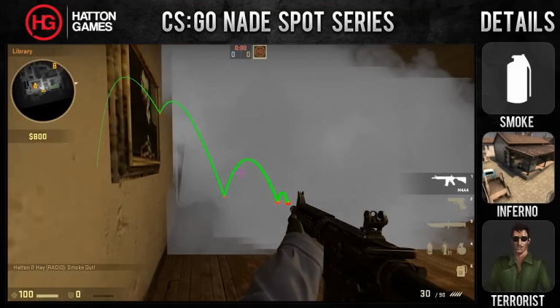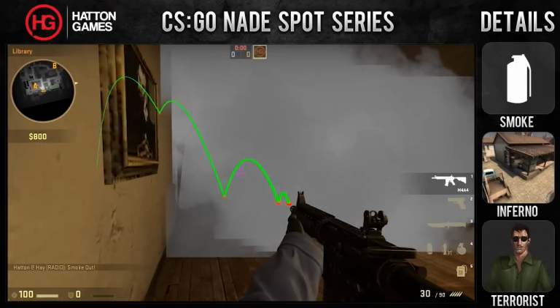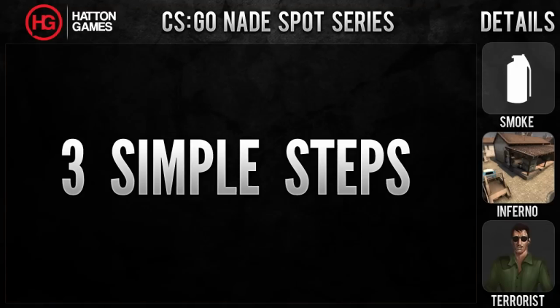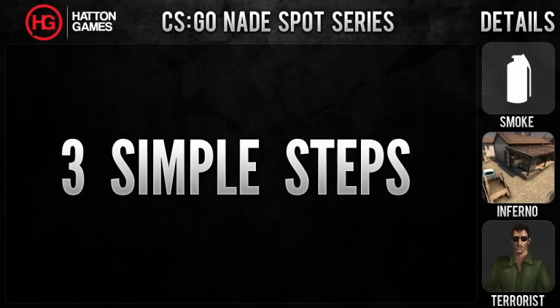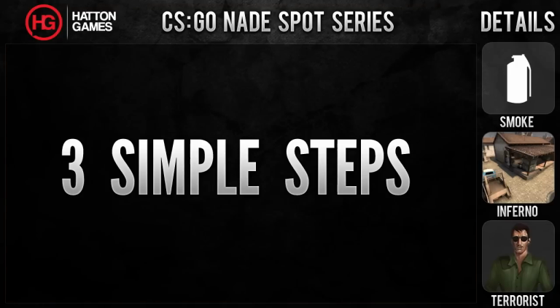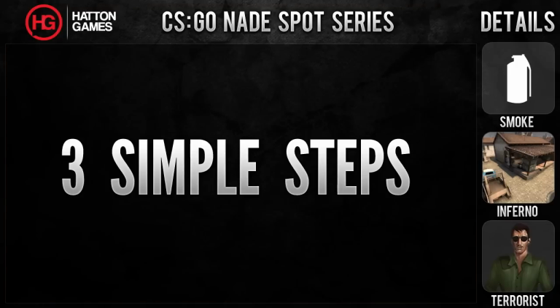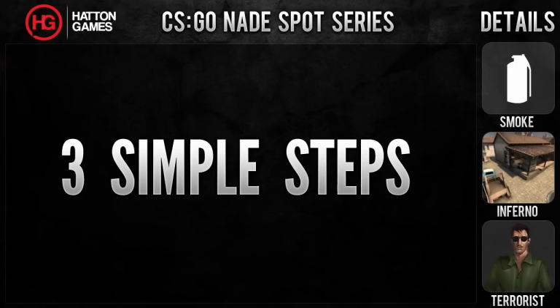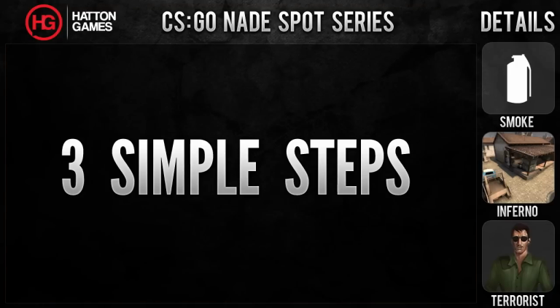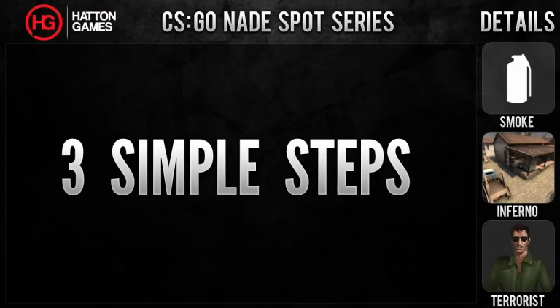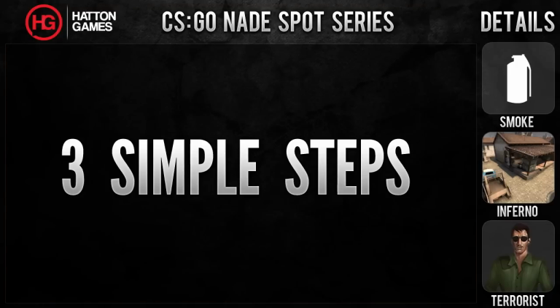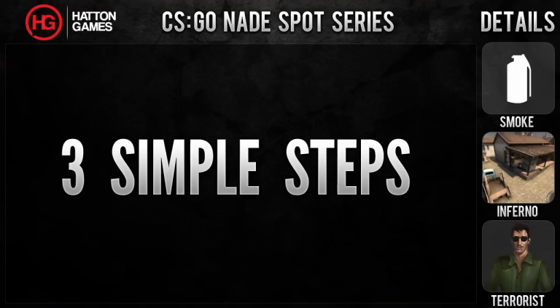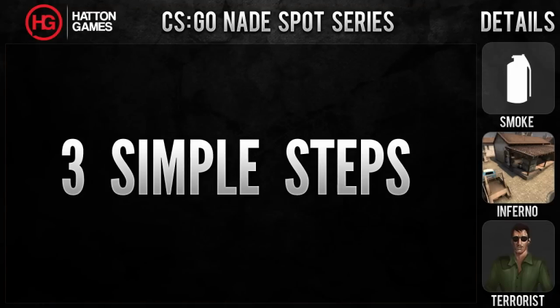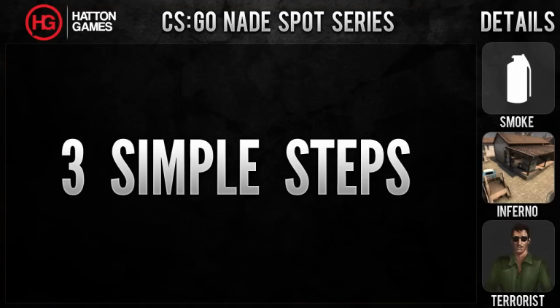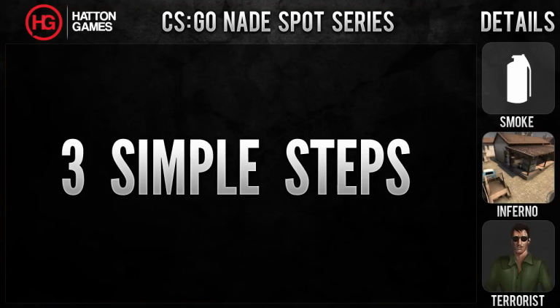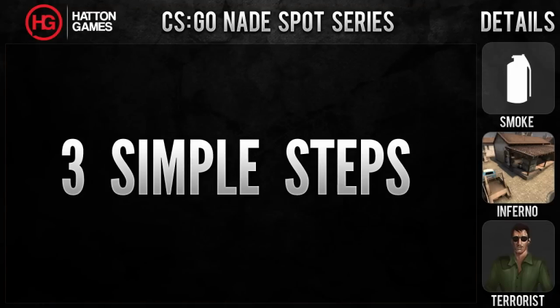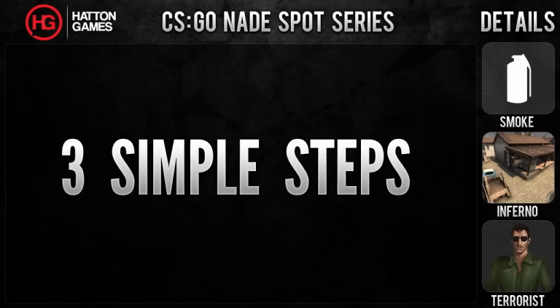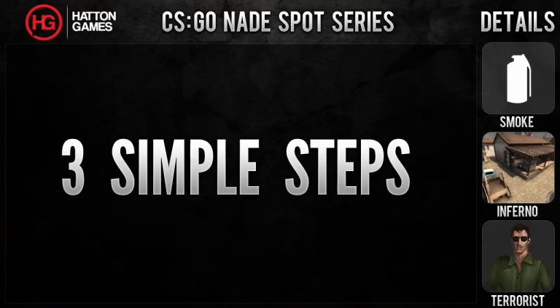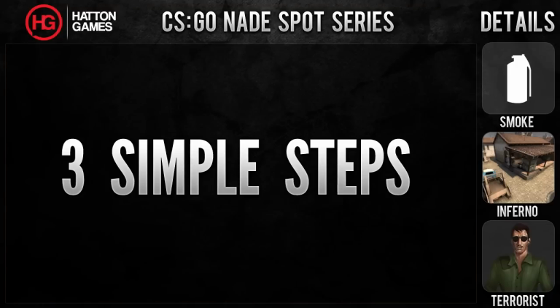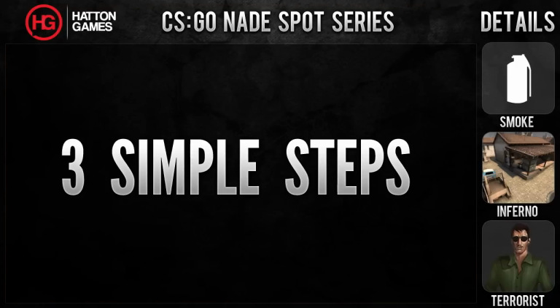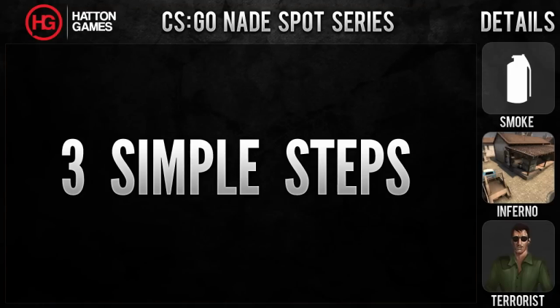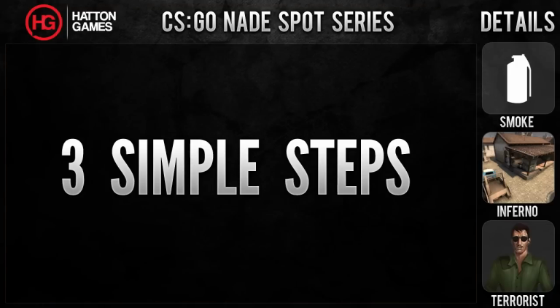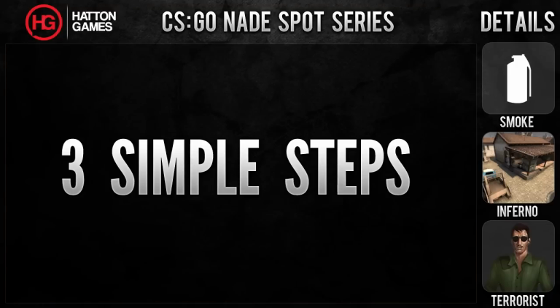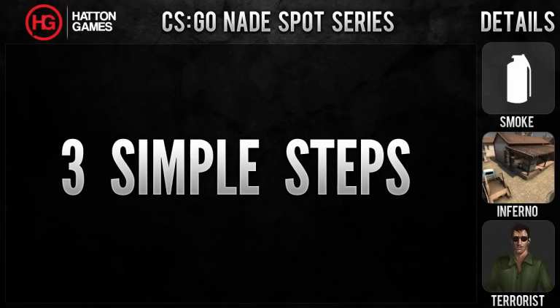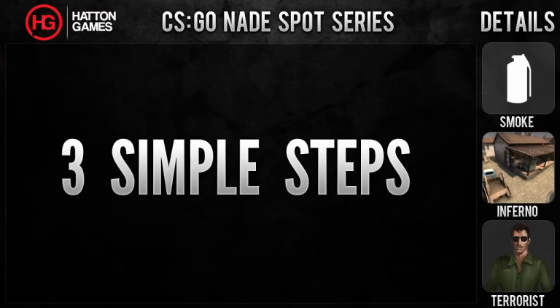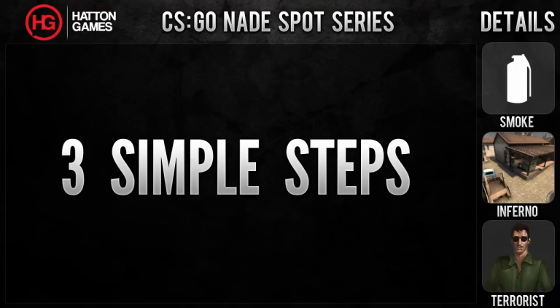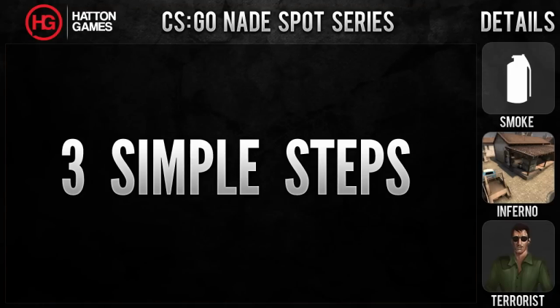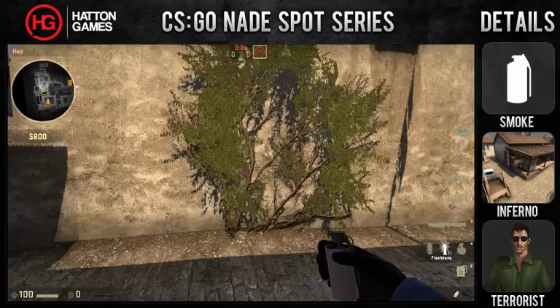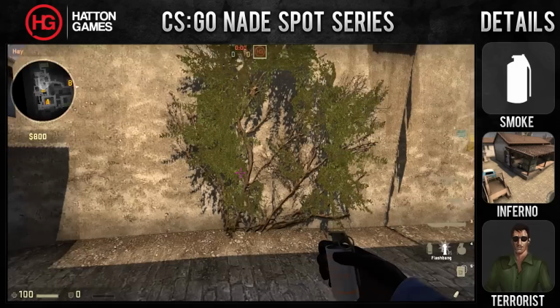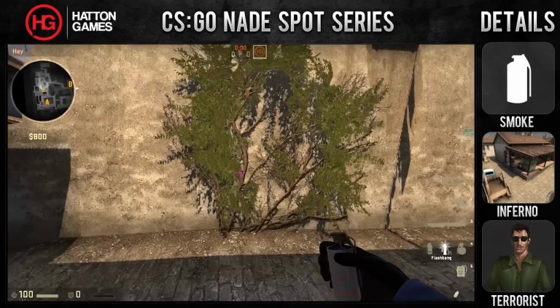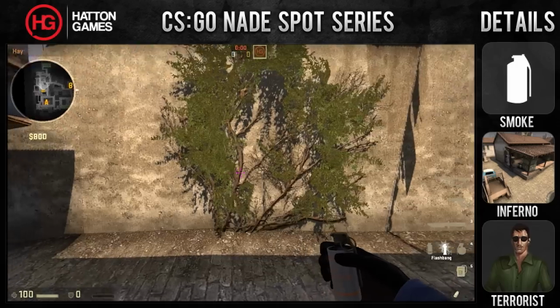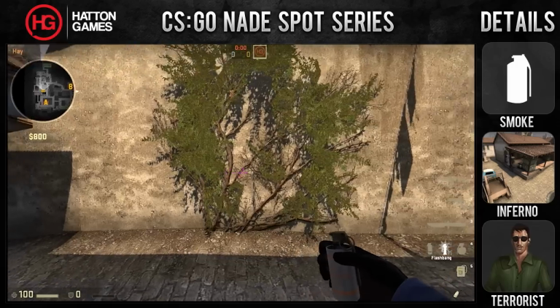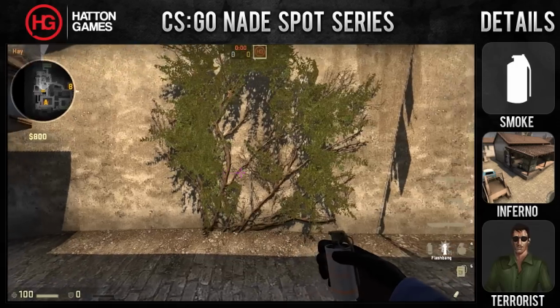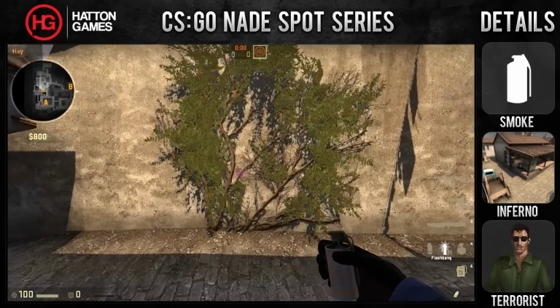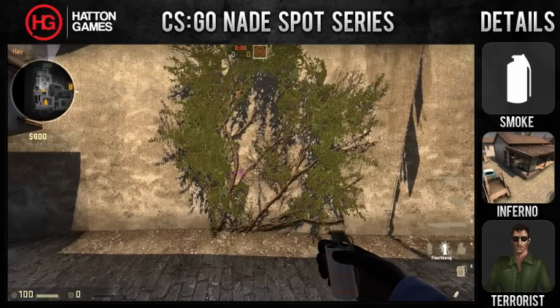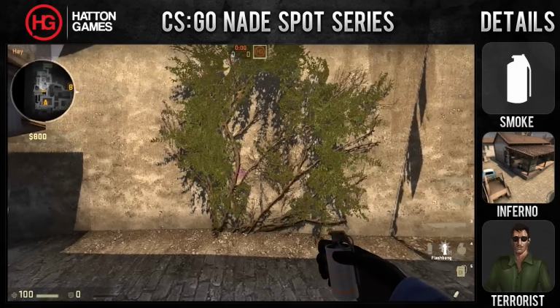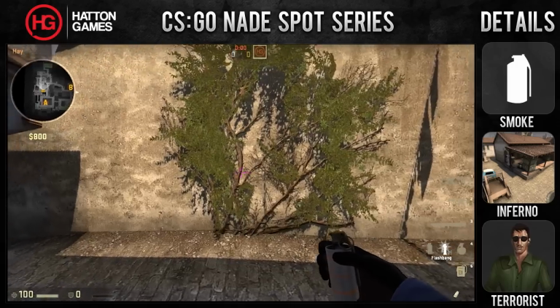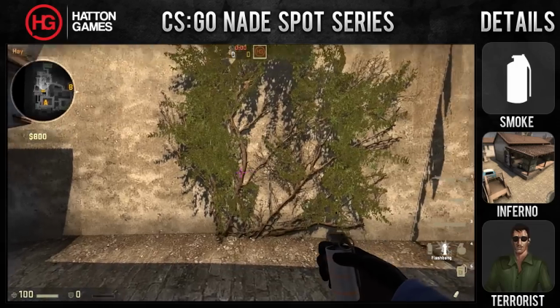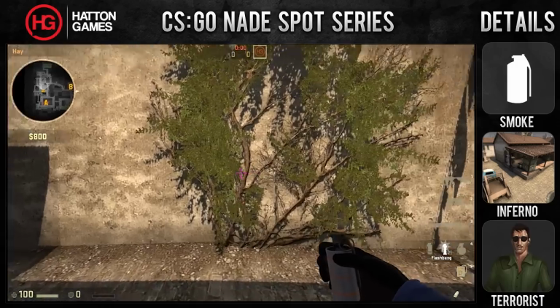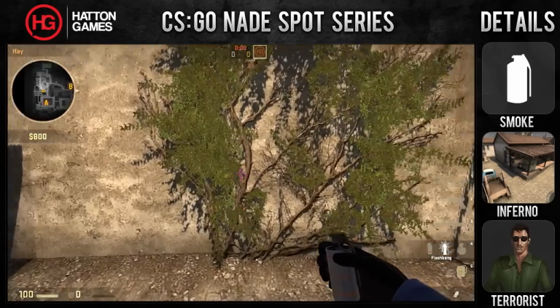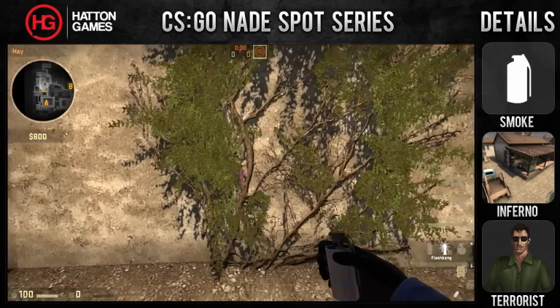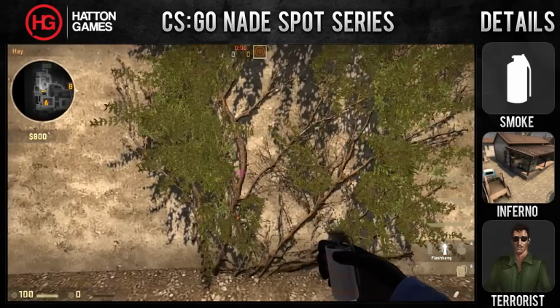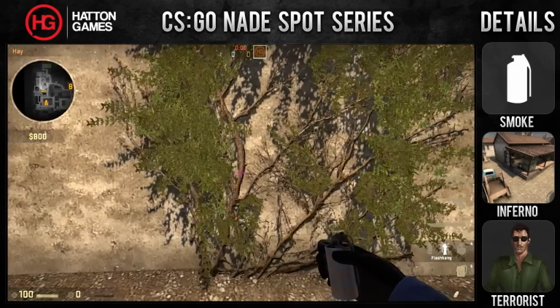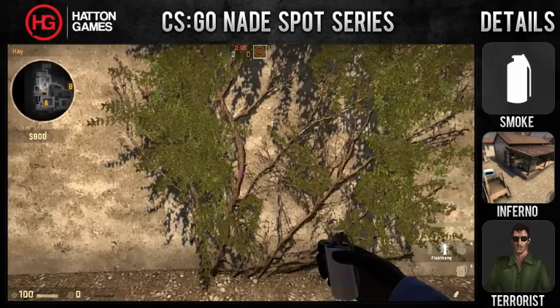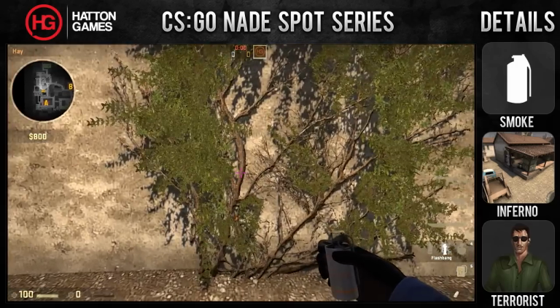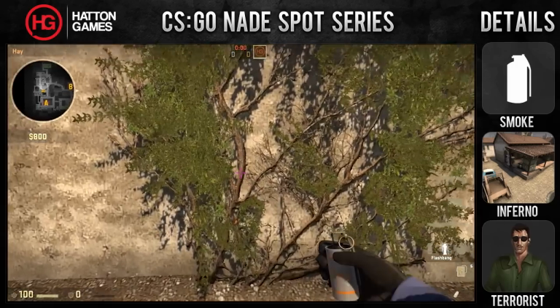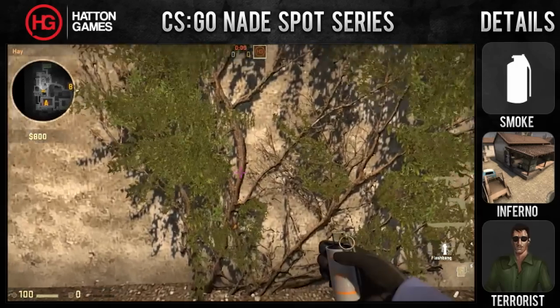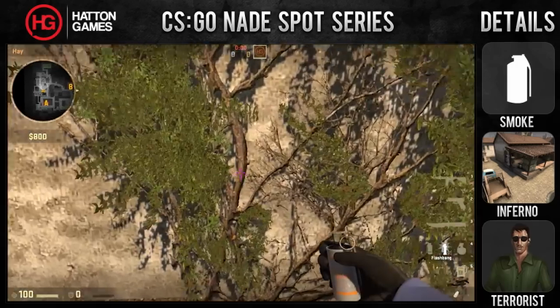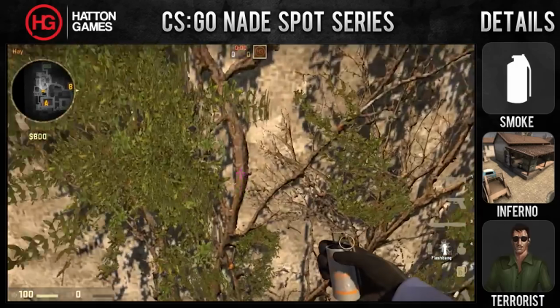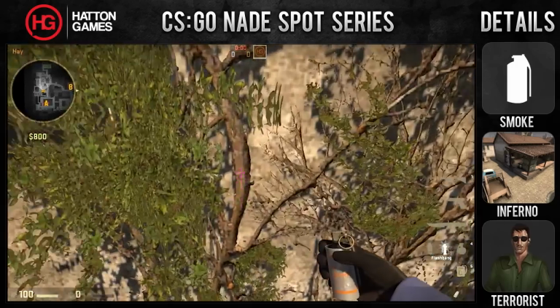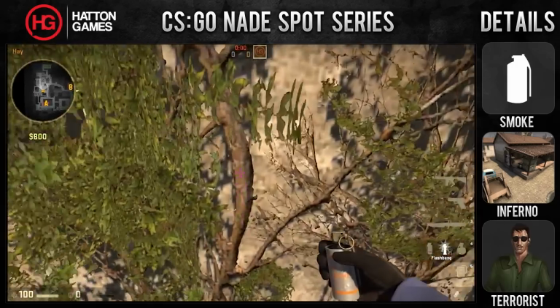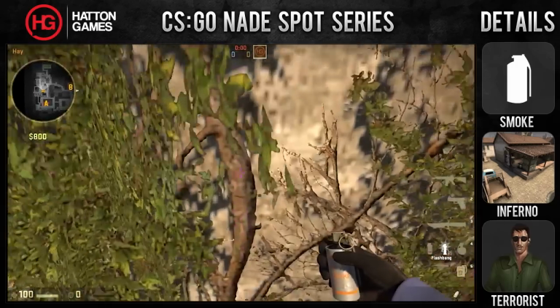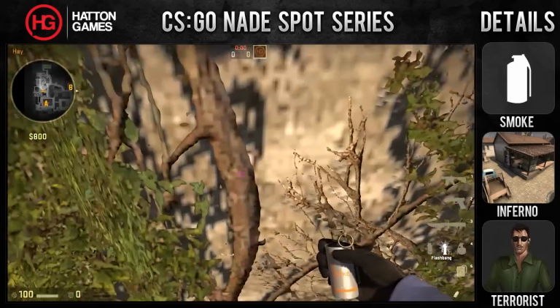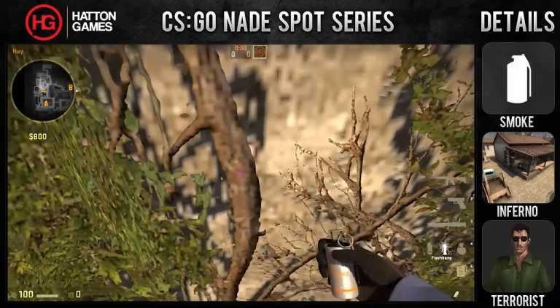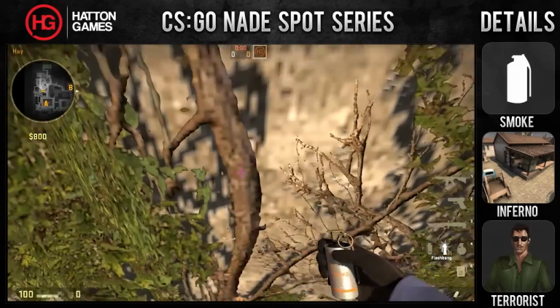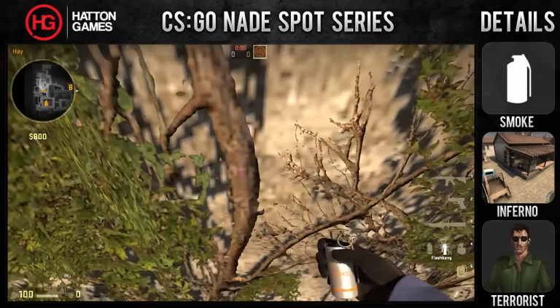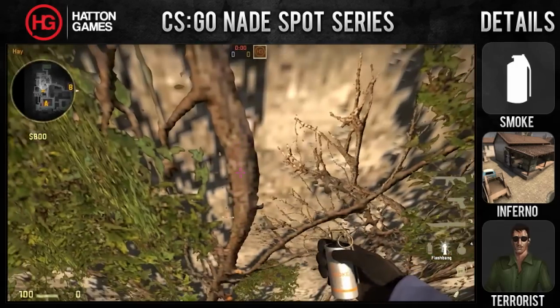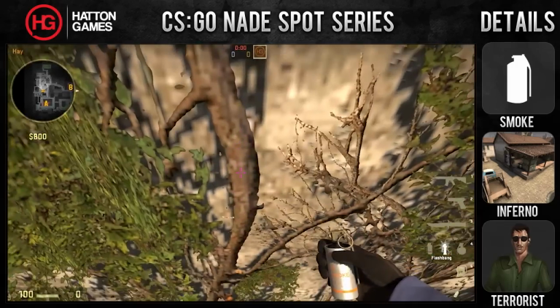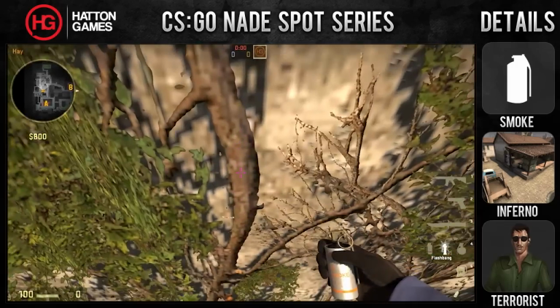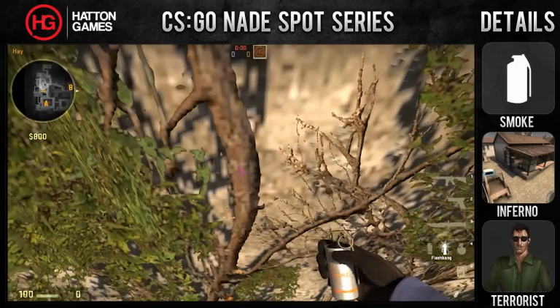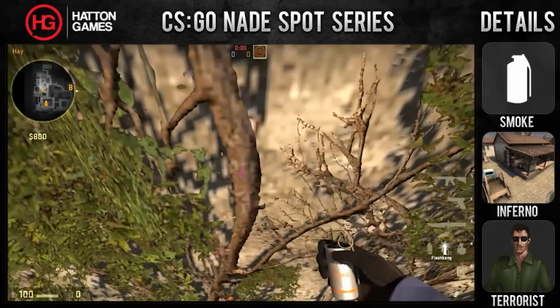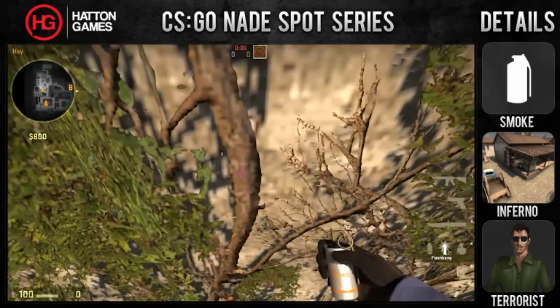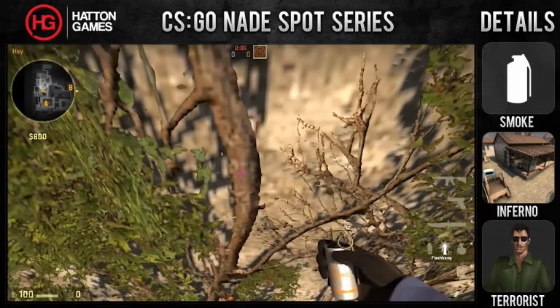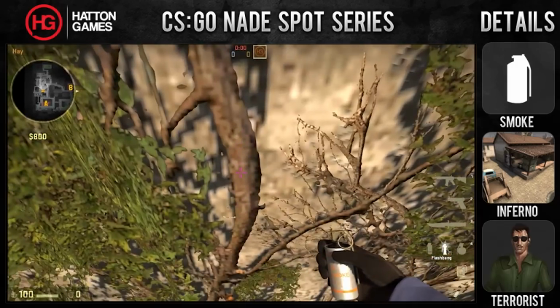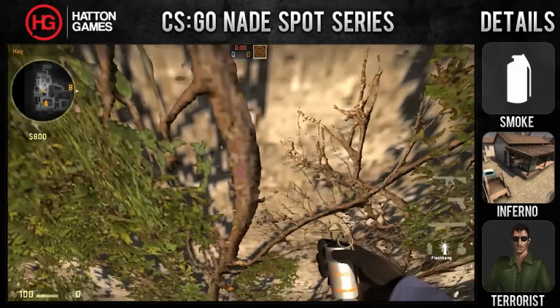To throw the smoke, follow these three simple steps. Step 1: Position yourself against this vine on the wall near second mid.